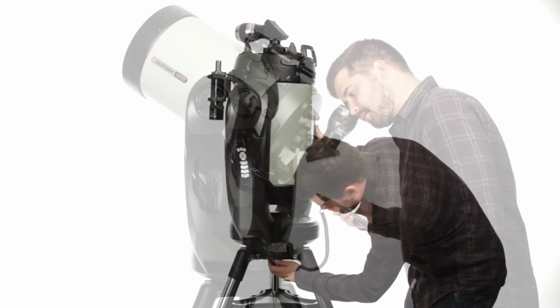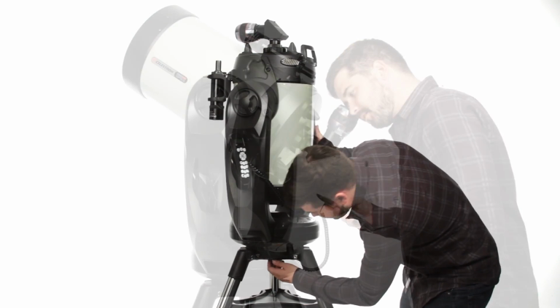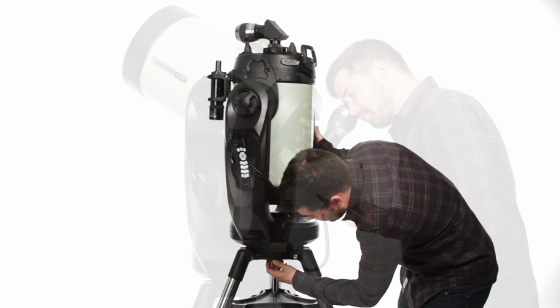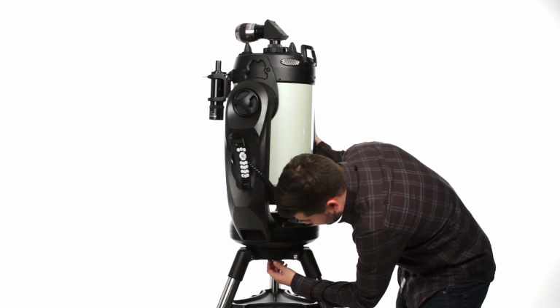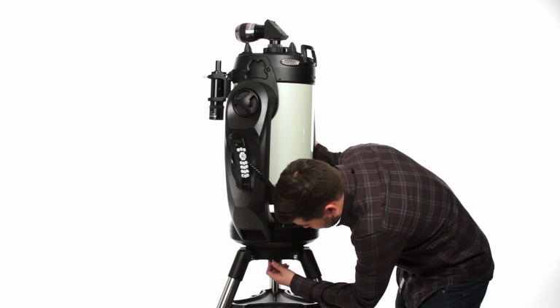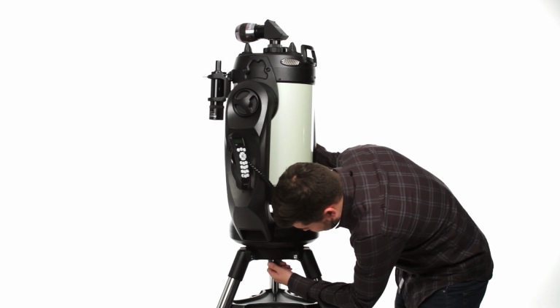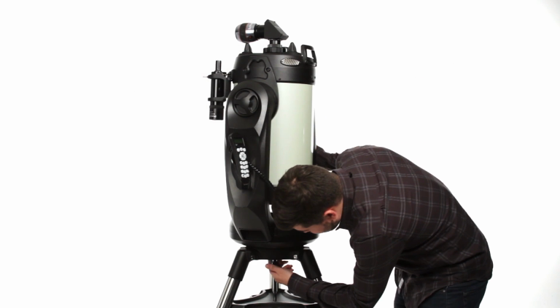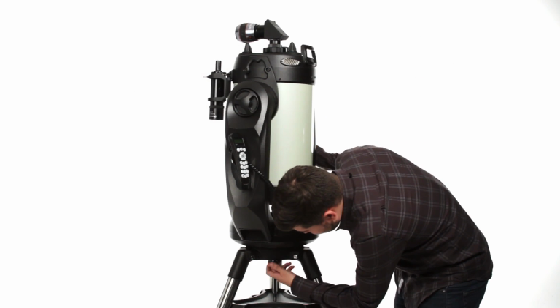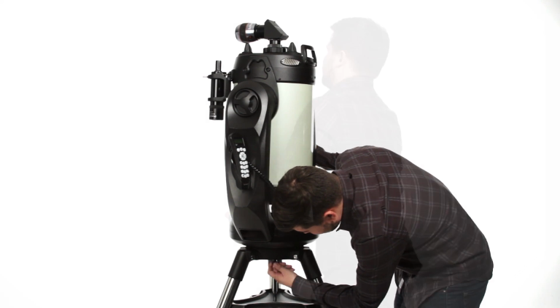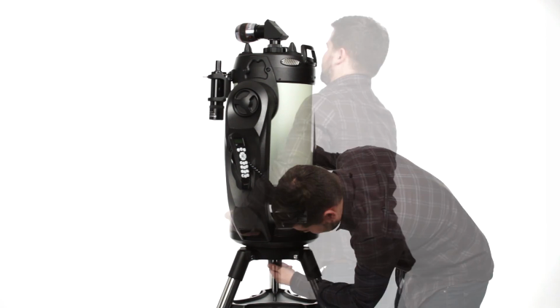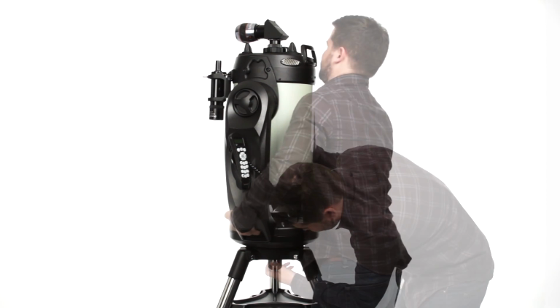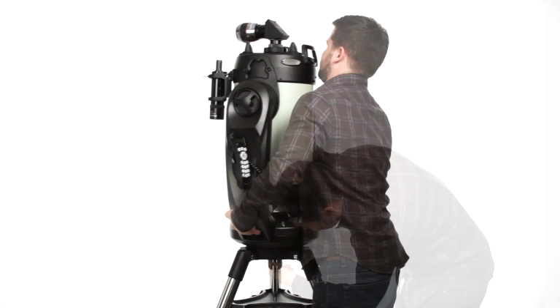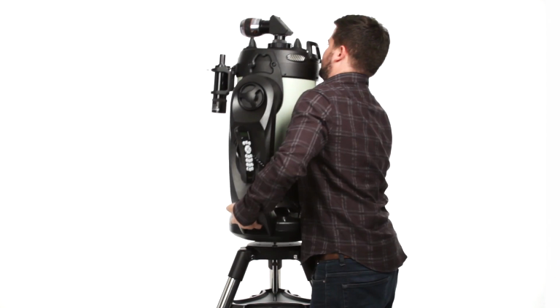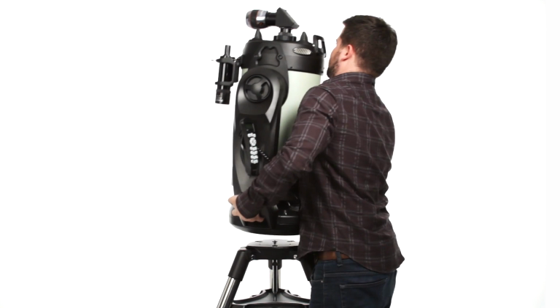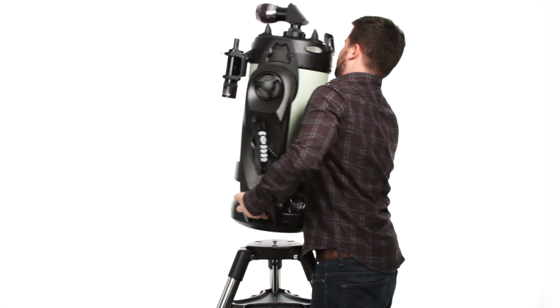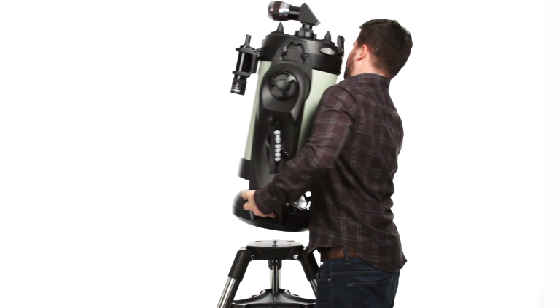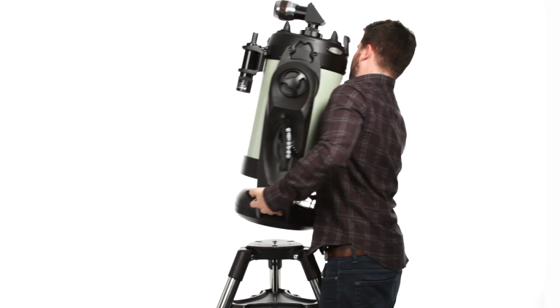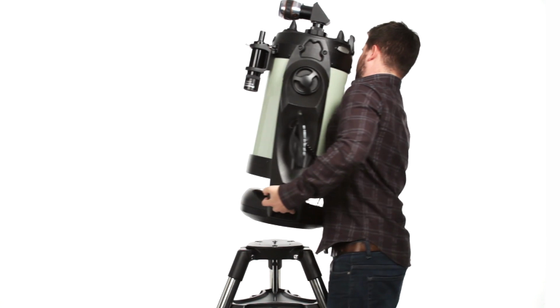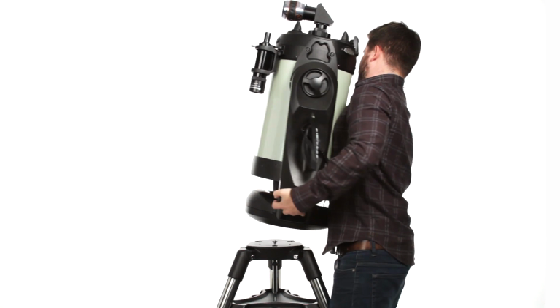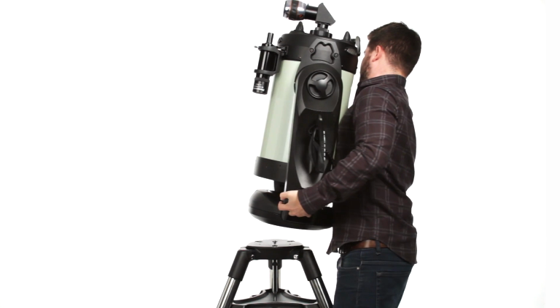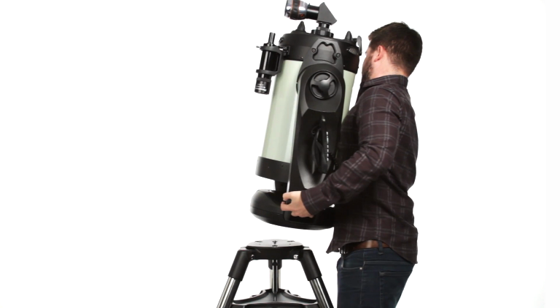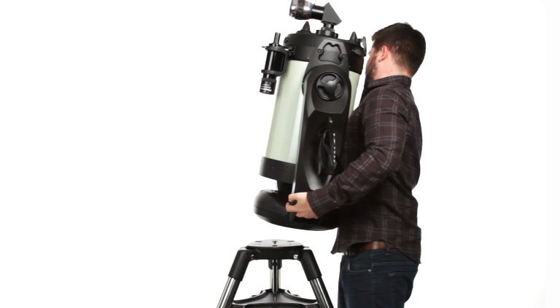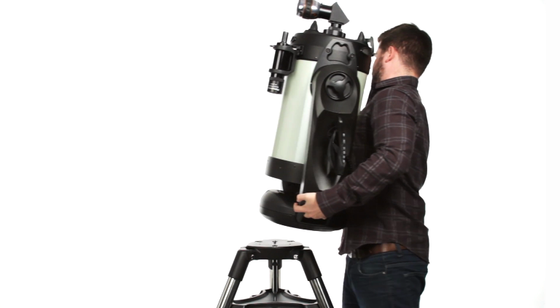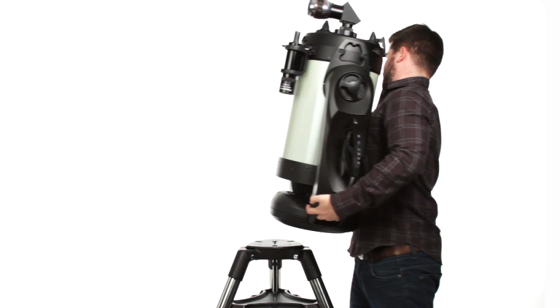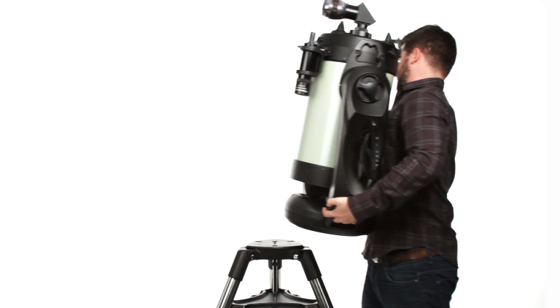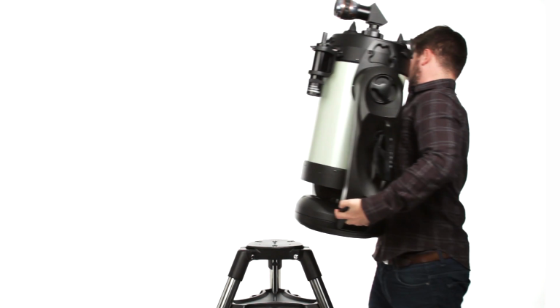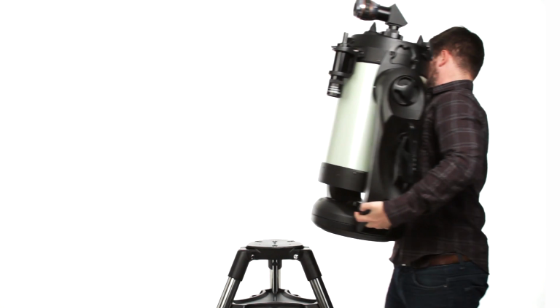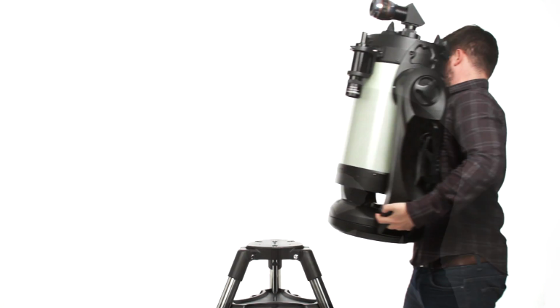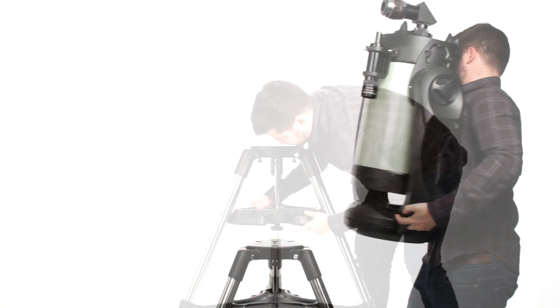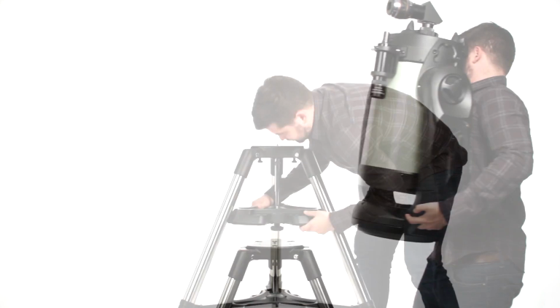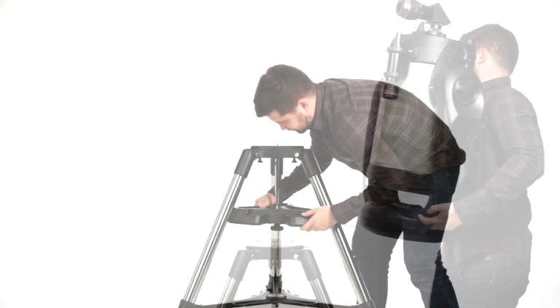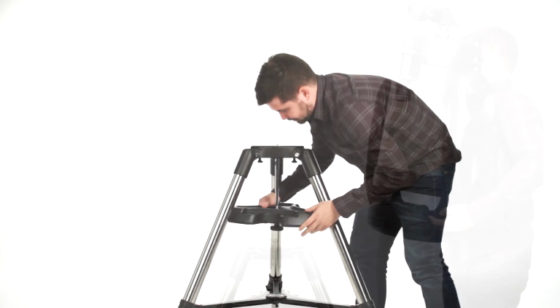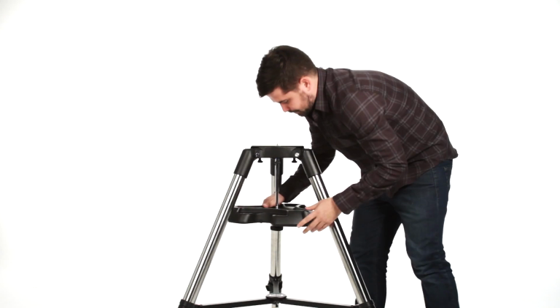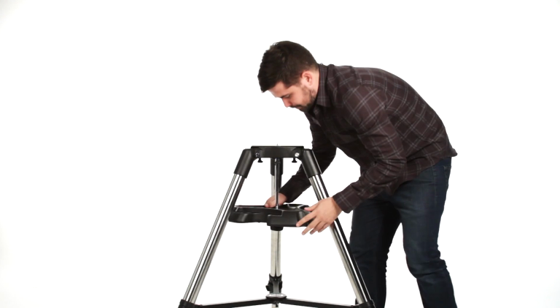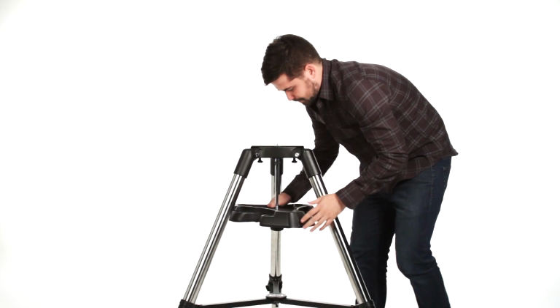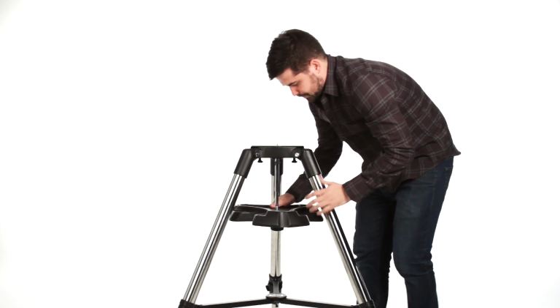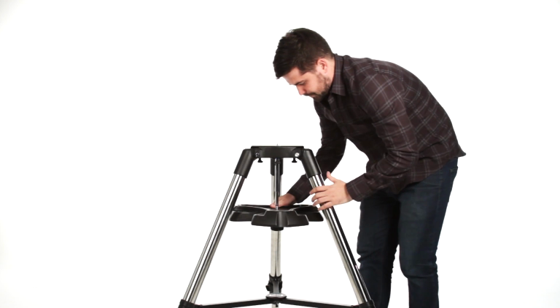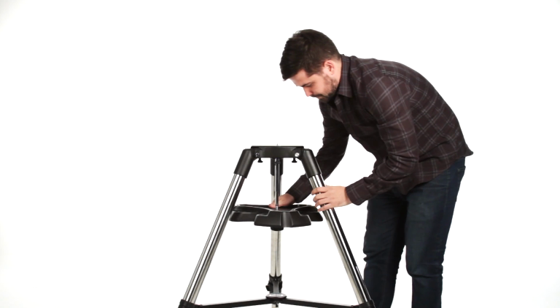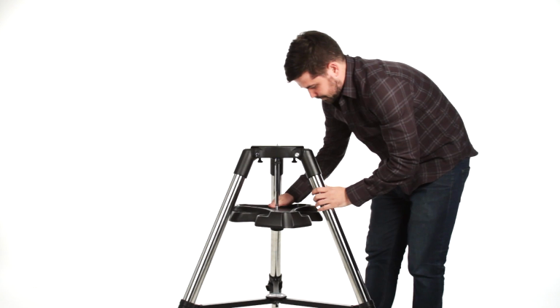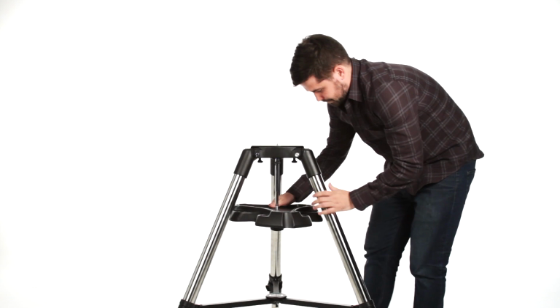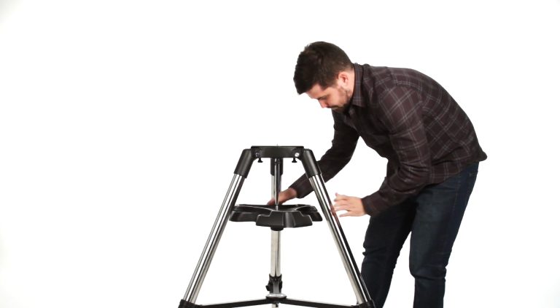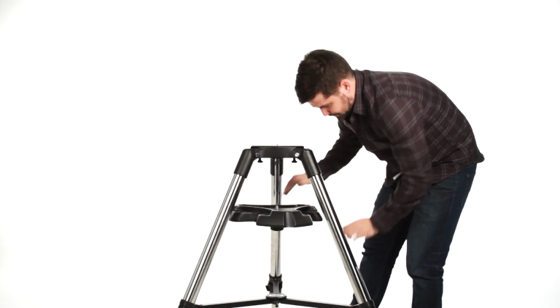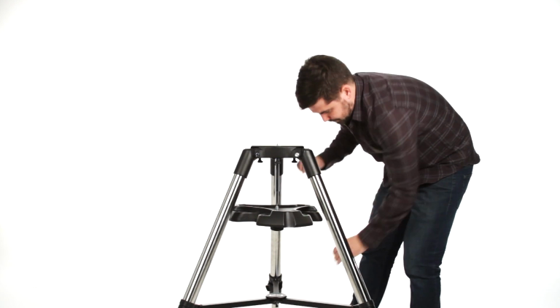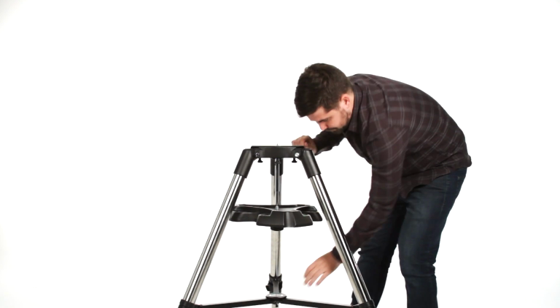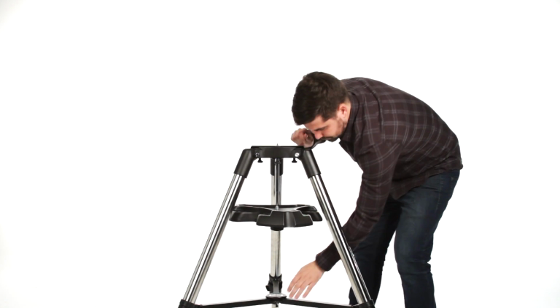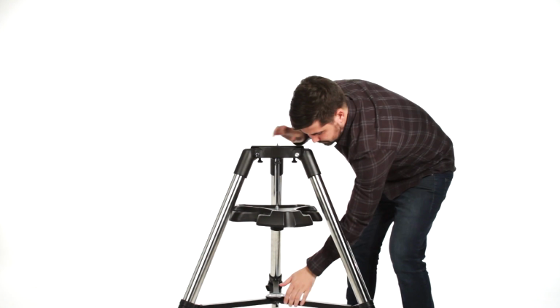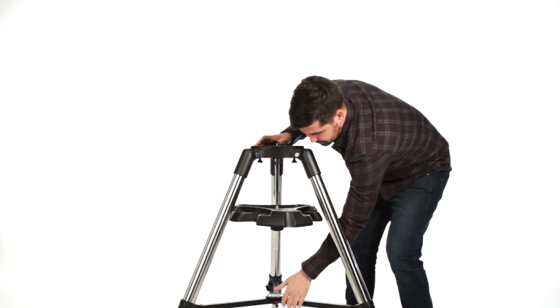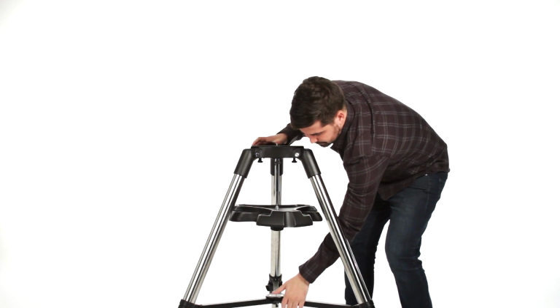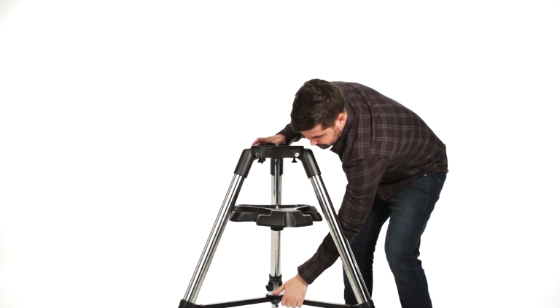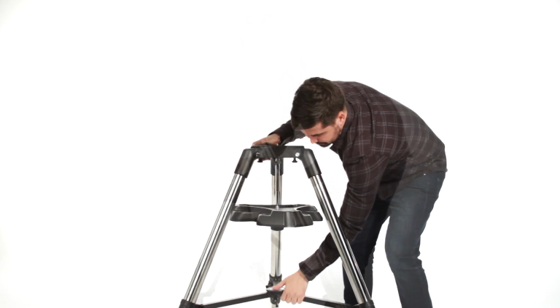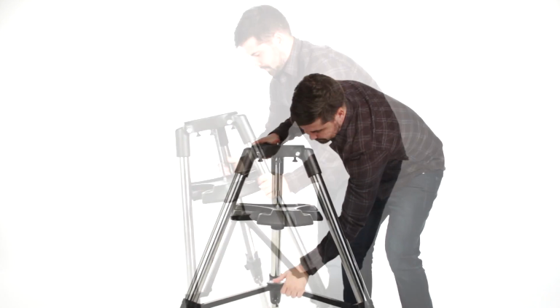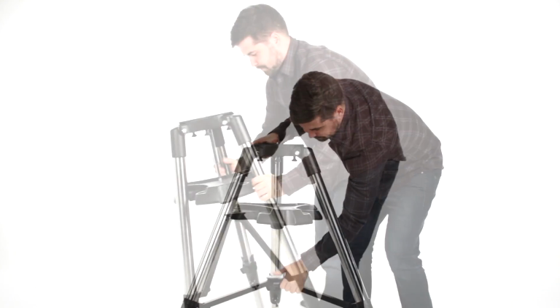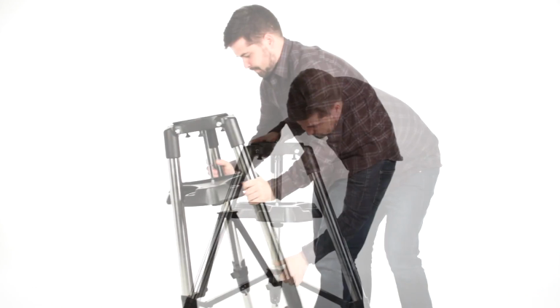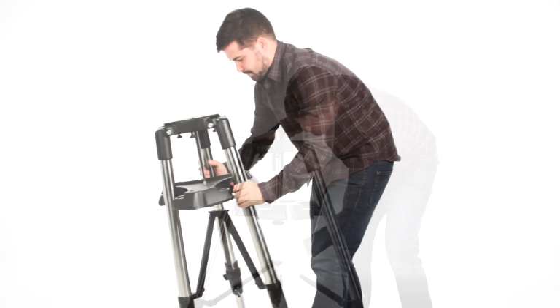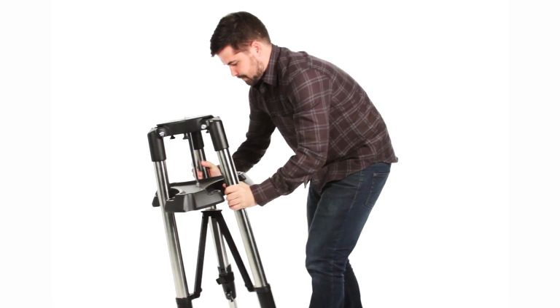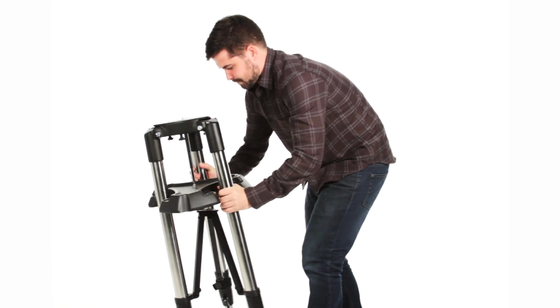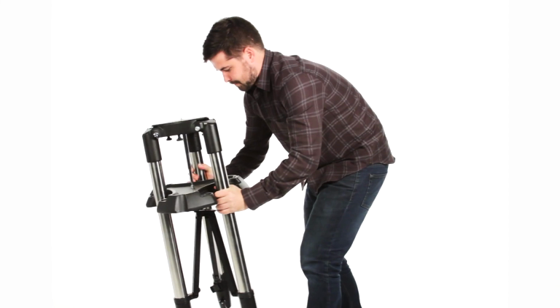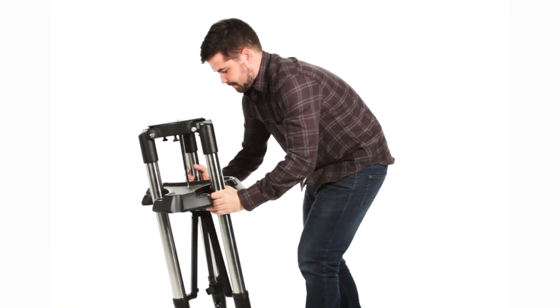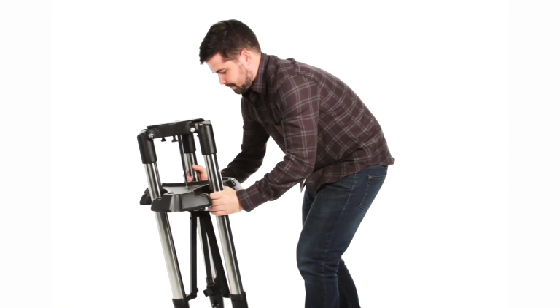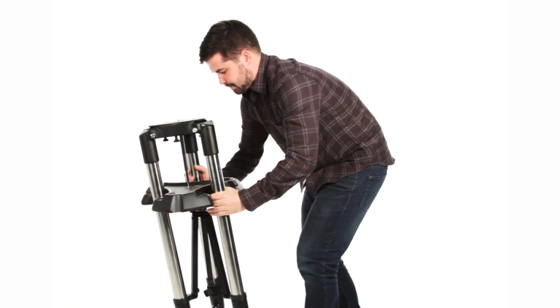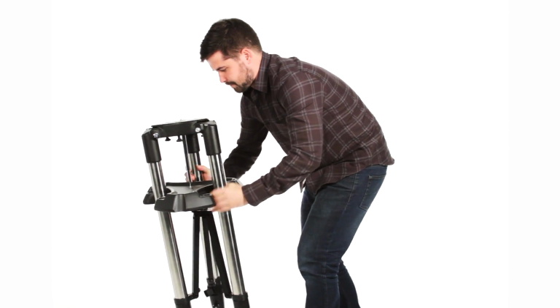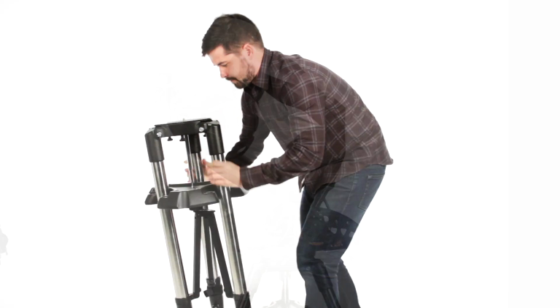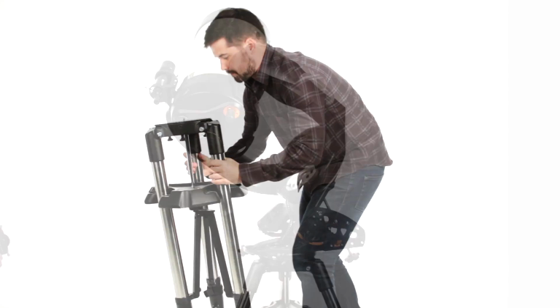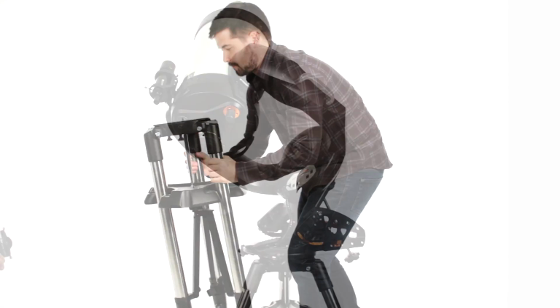At the end of the night, the ergonomic design makes it easy to break down, transport, and store your CPC Deluxe HD.